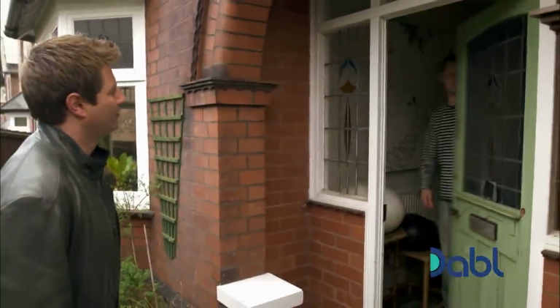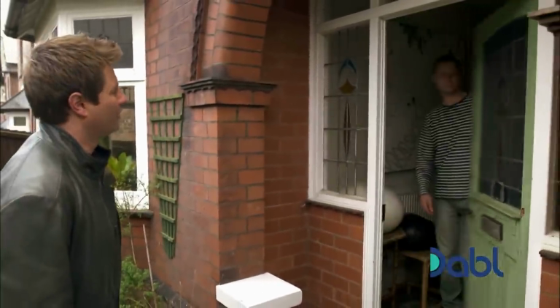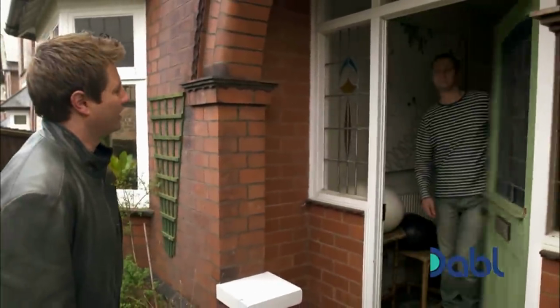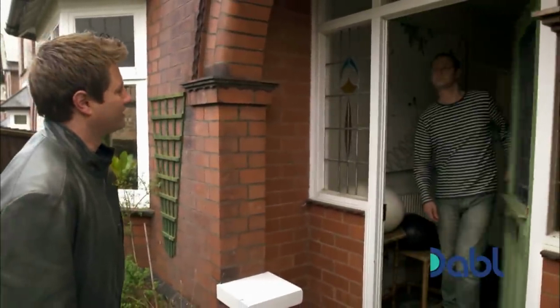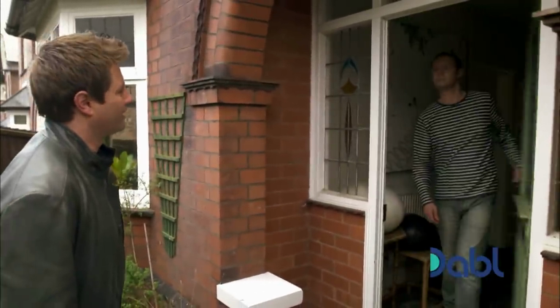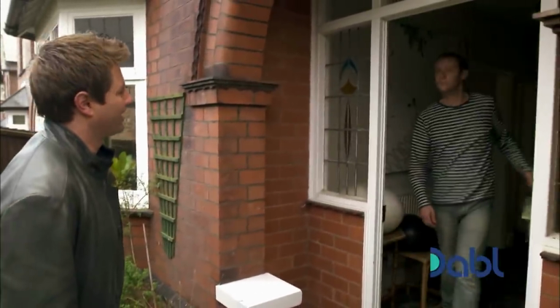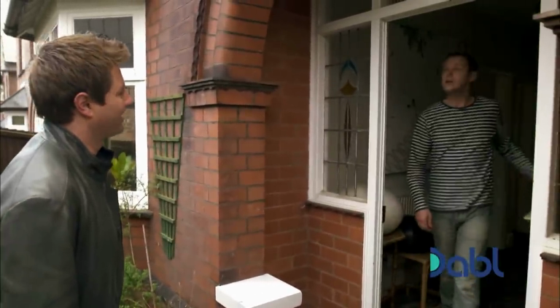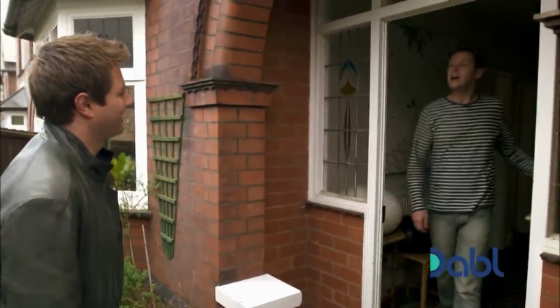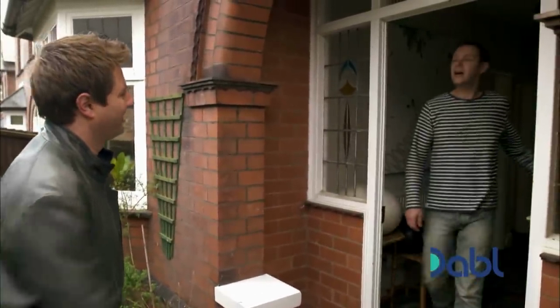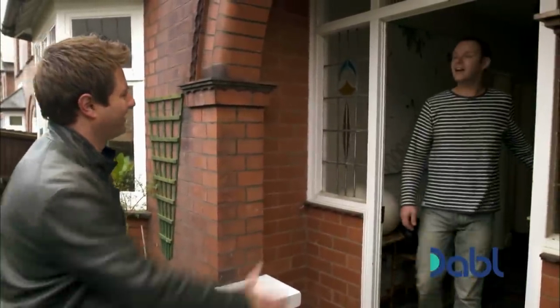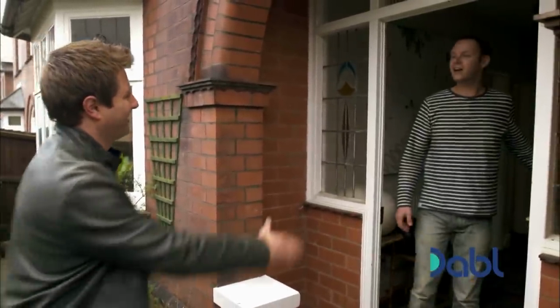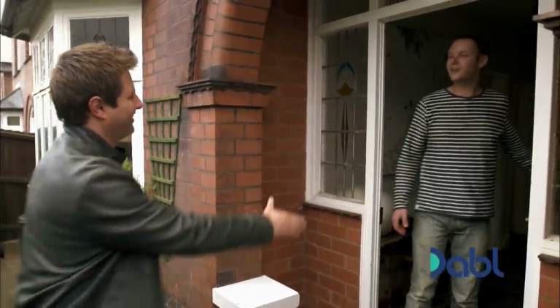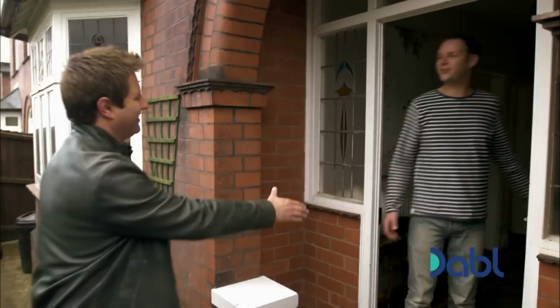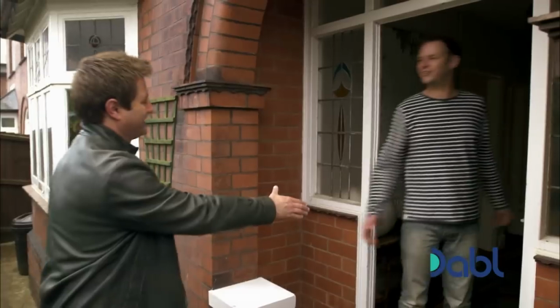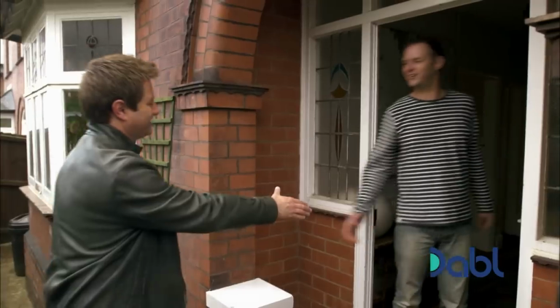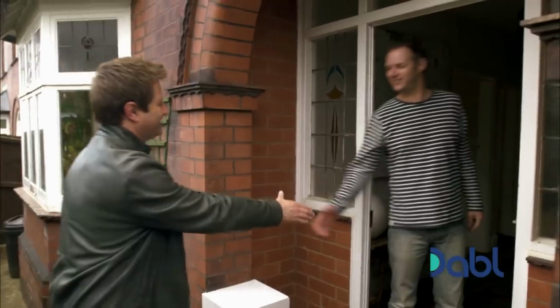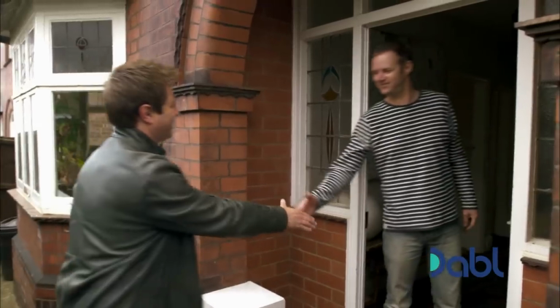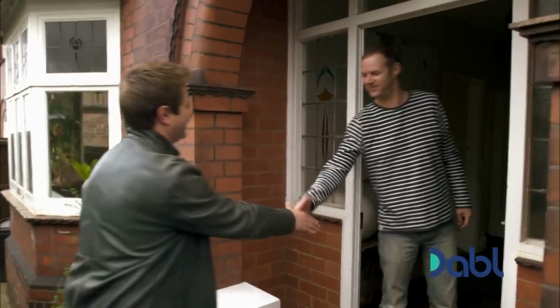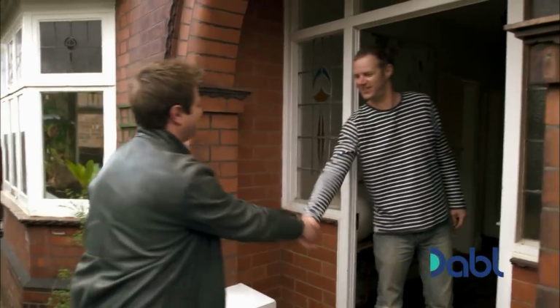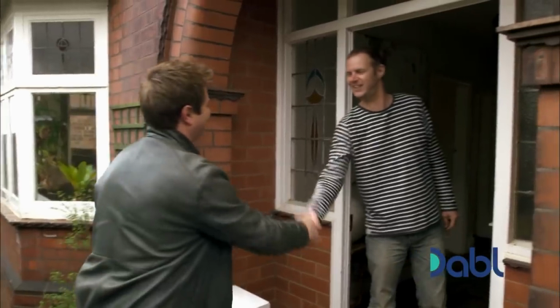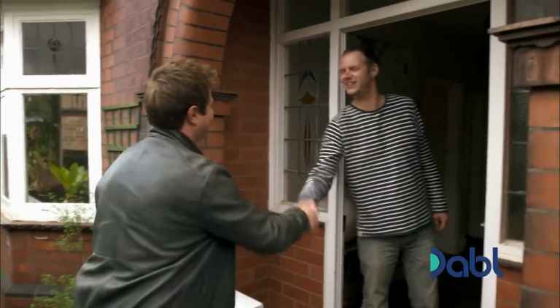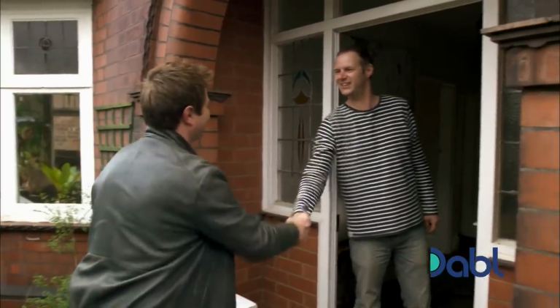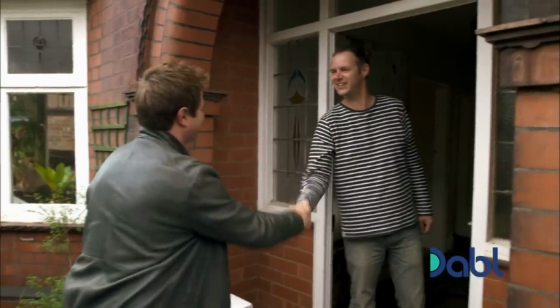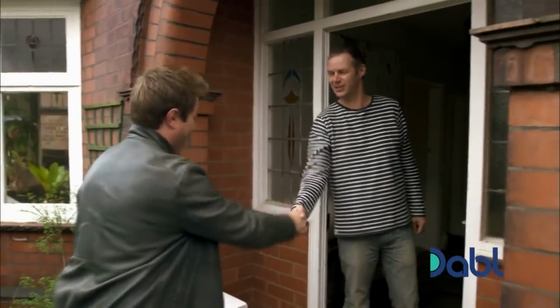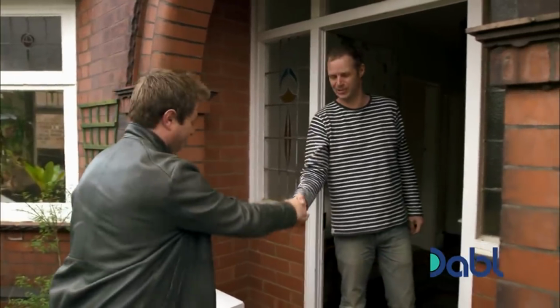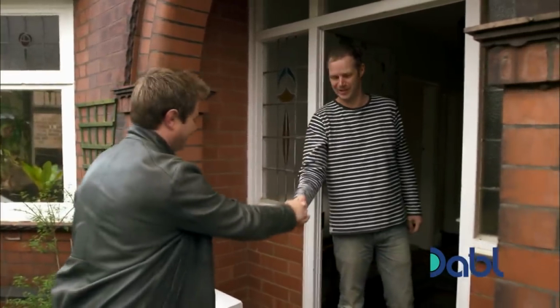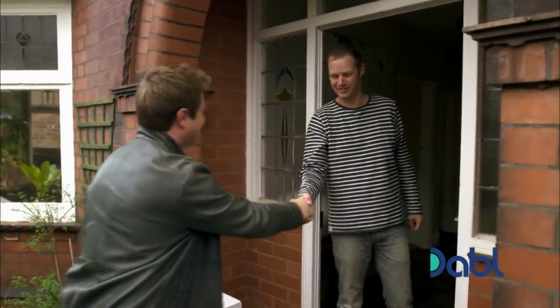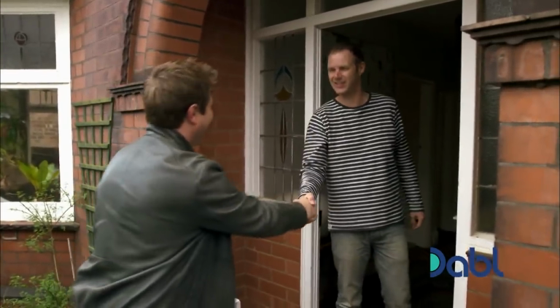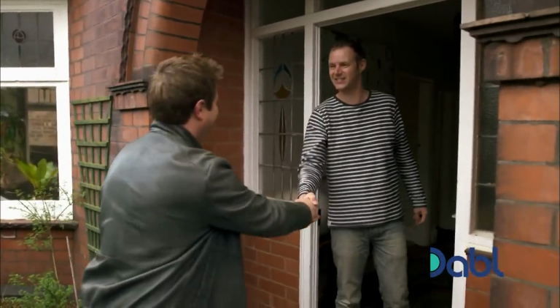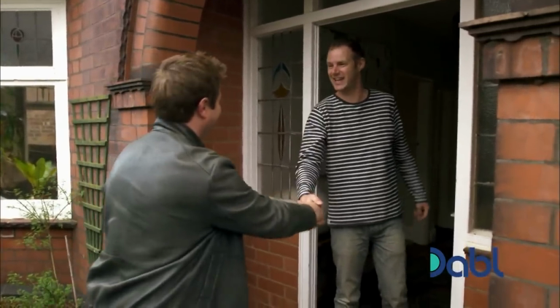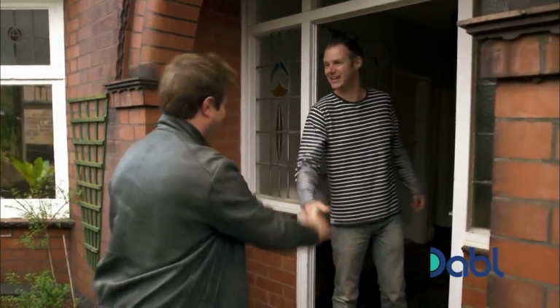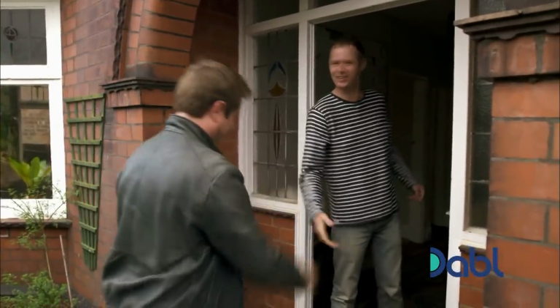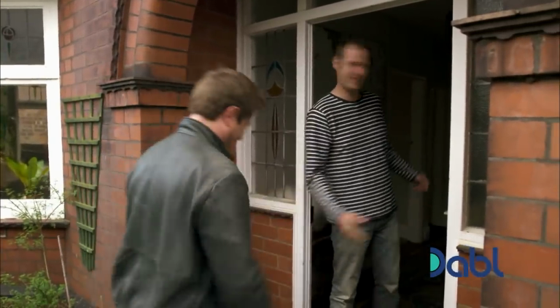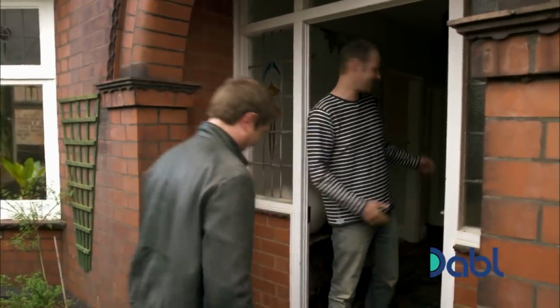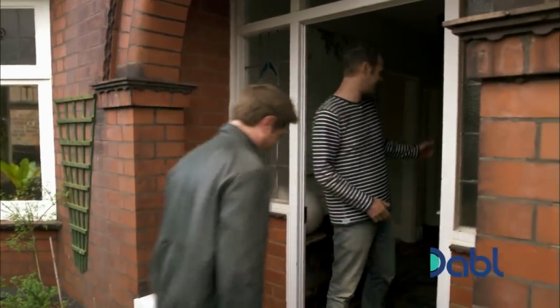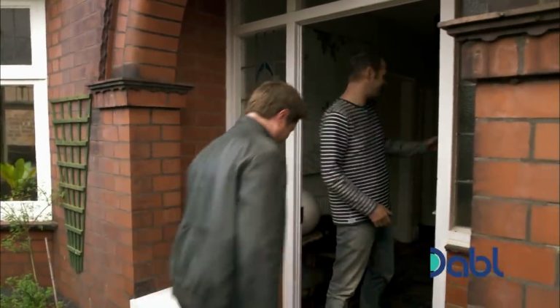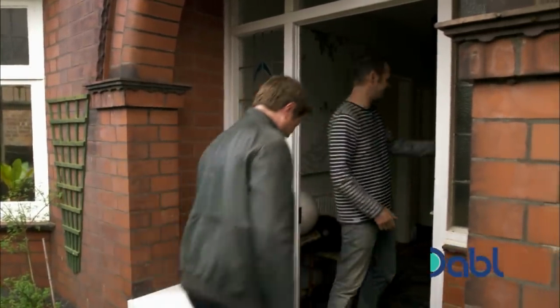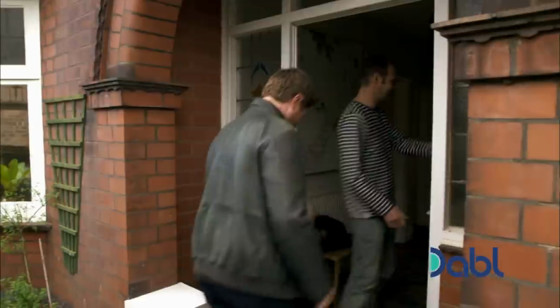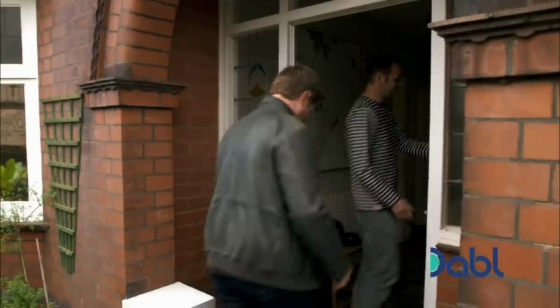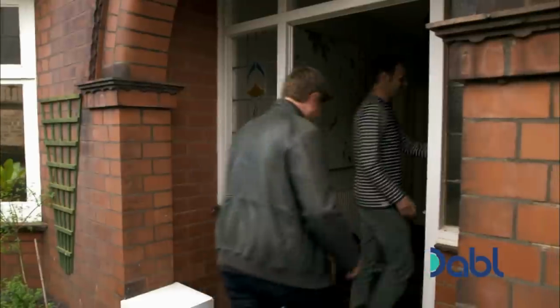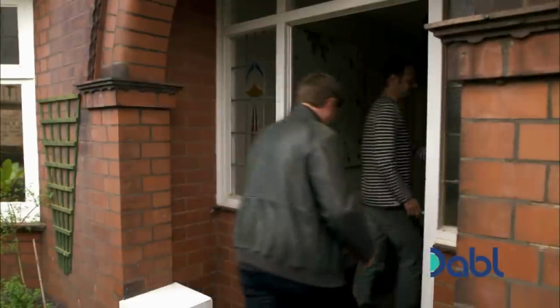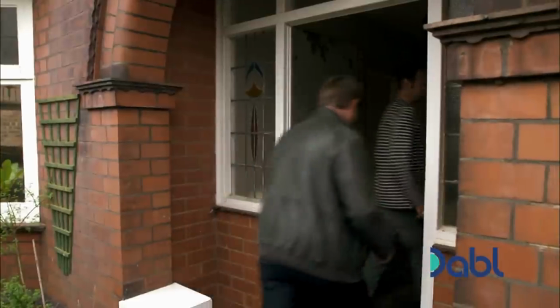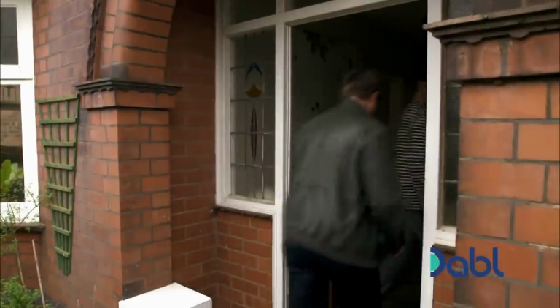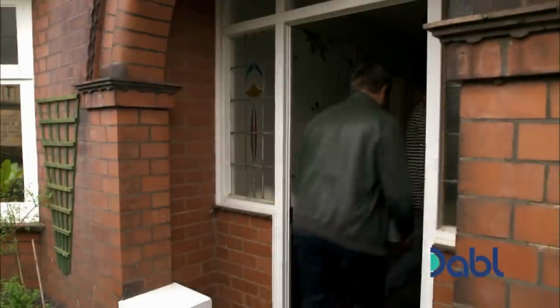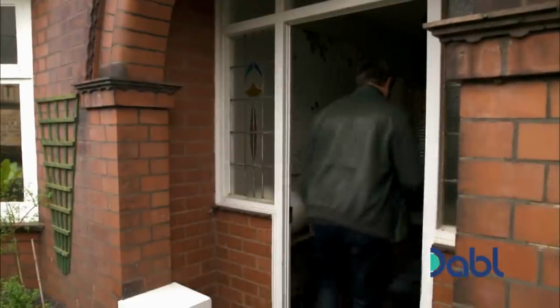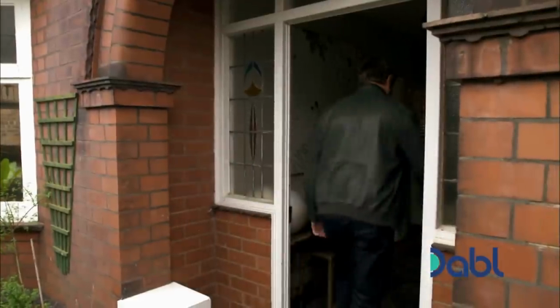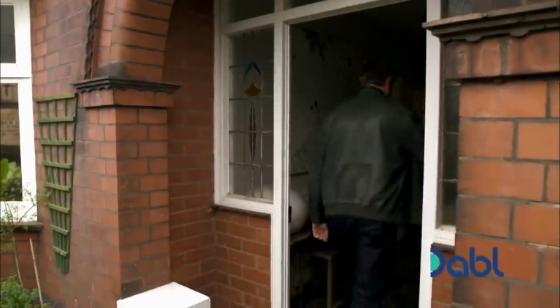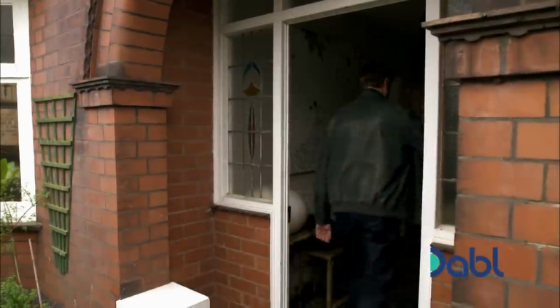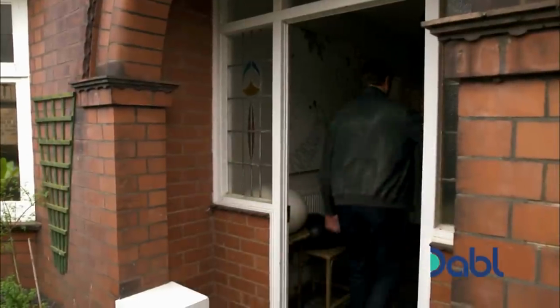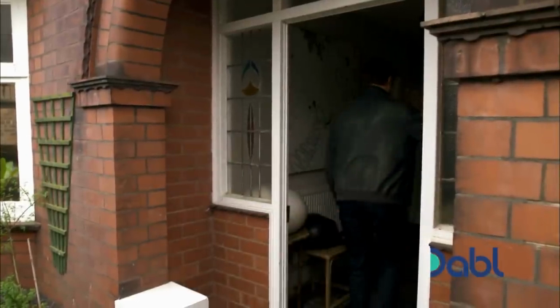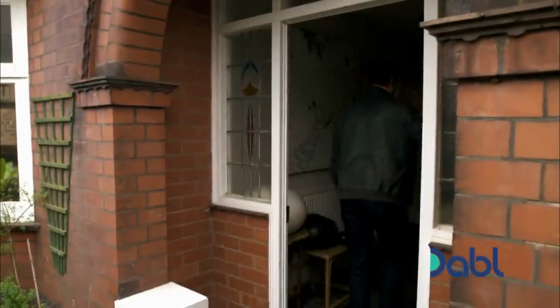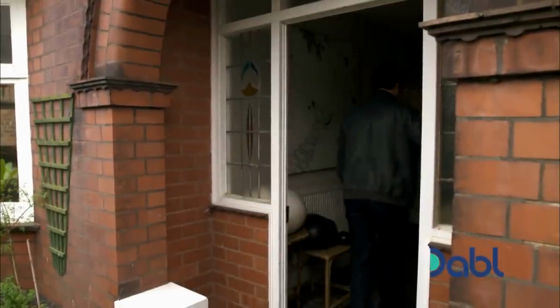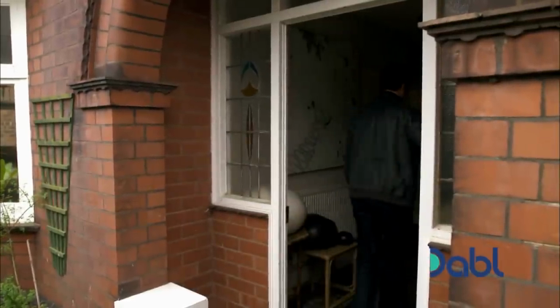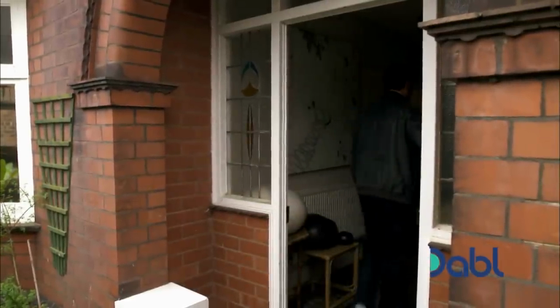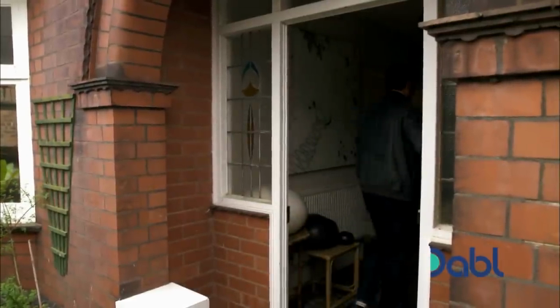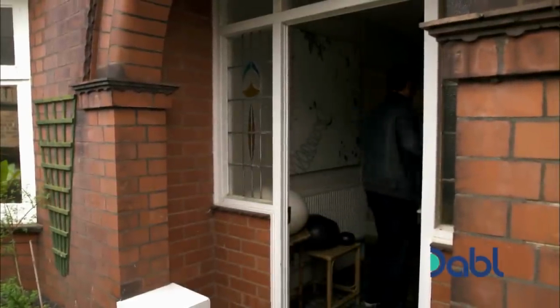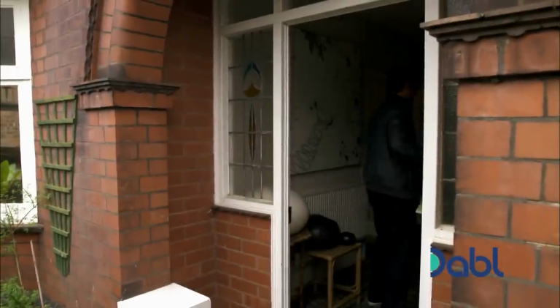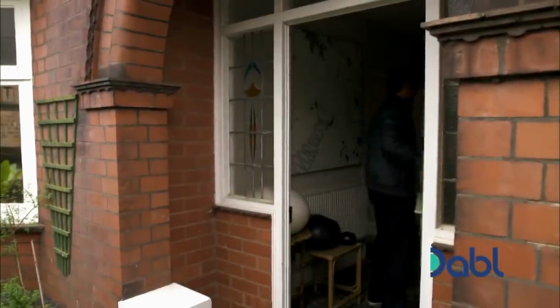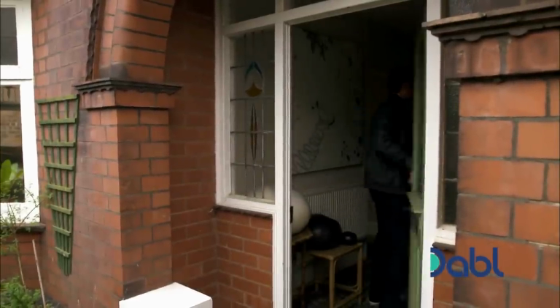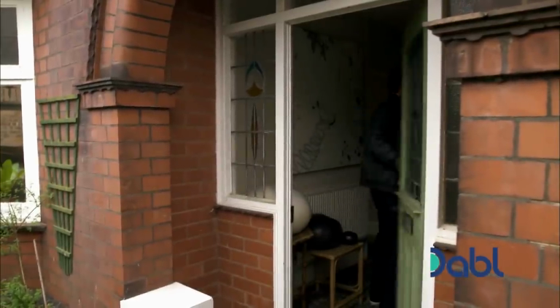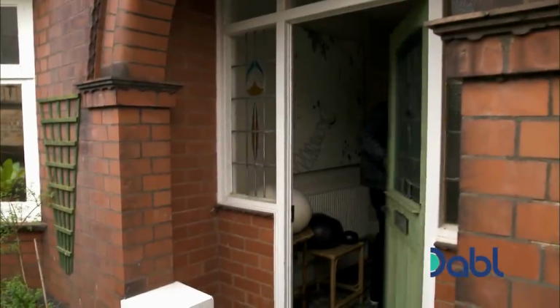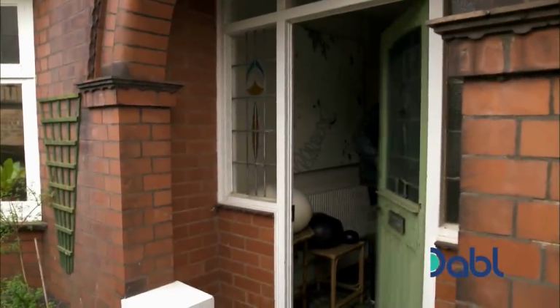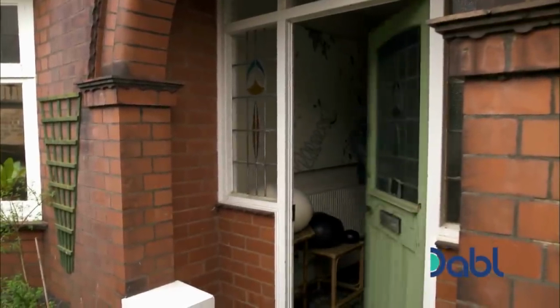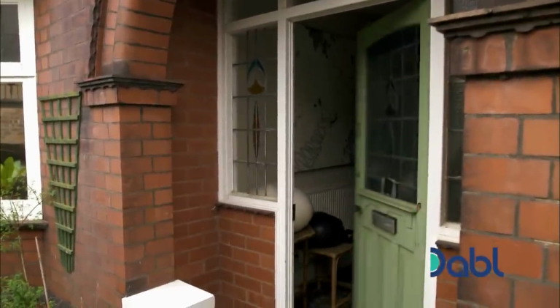Morning, Jack. How are you? Nice to meet you, are you well? Can I come in? Thanks. Come in, of course. I'm looking forward to this — I don't know what I'm going to find.